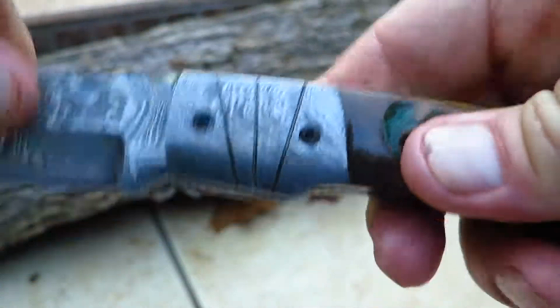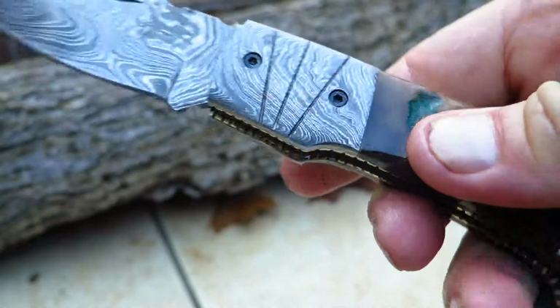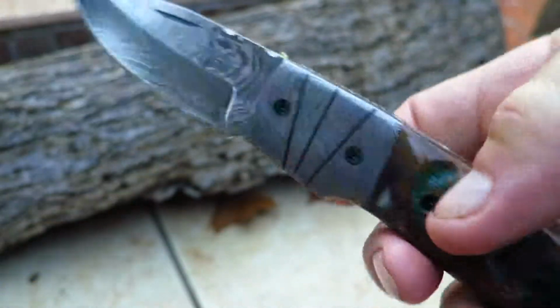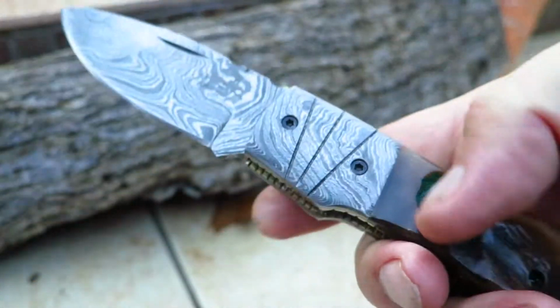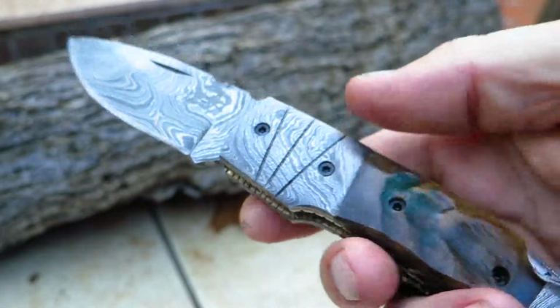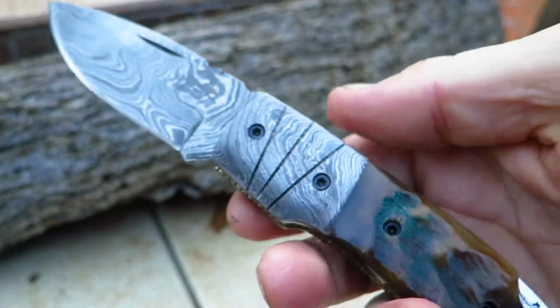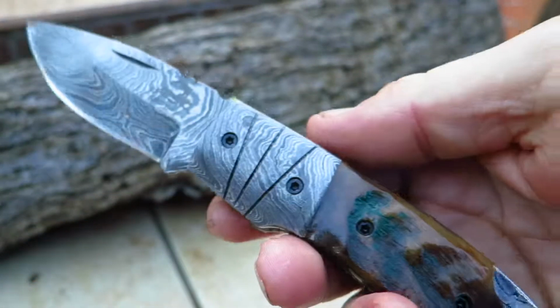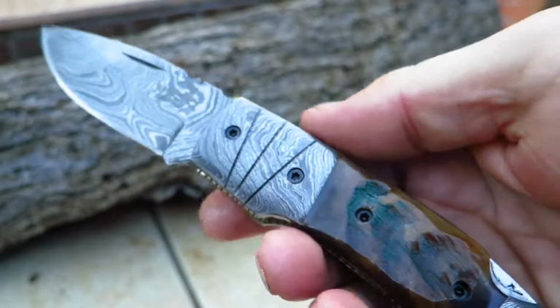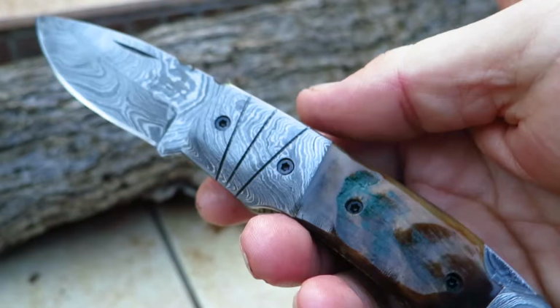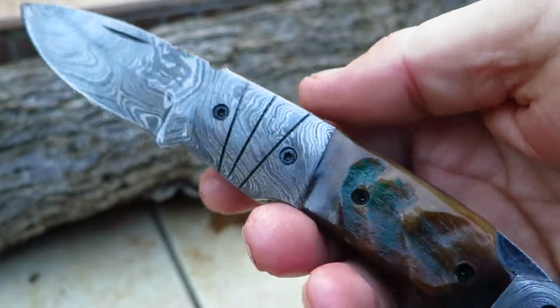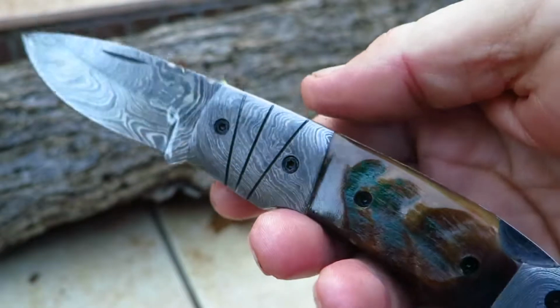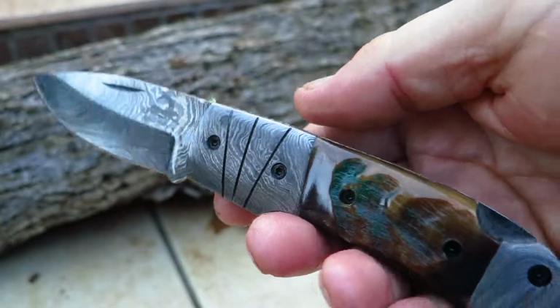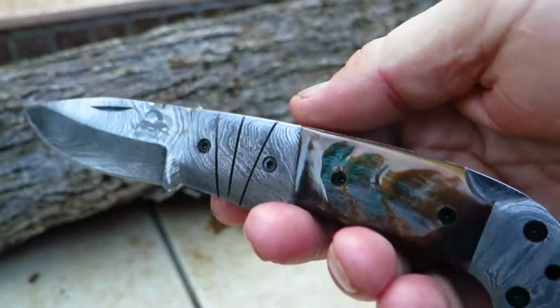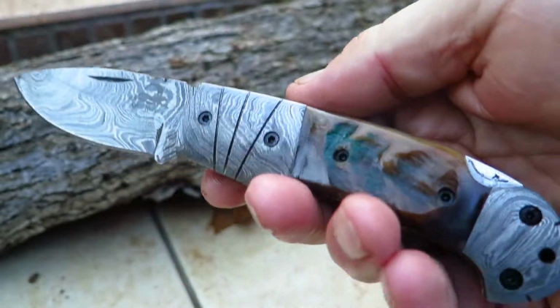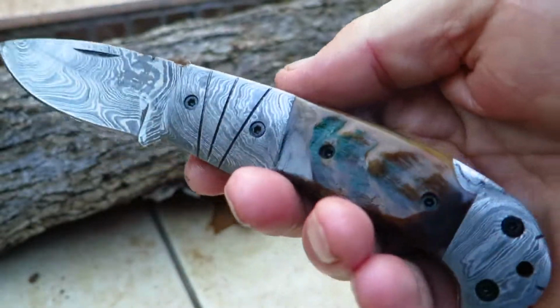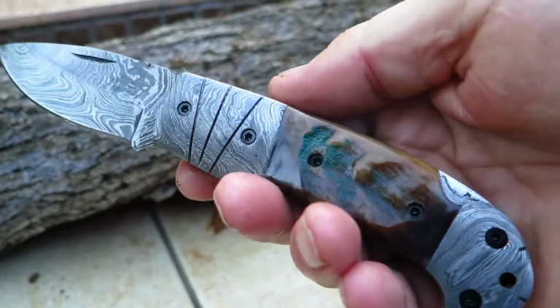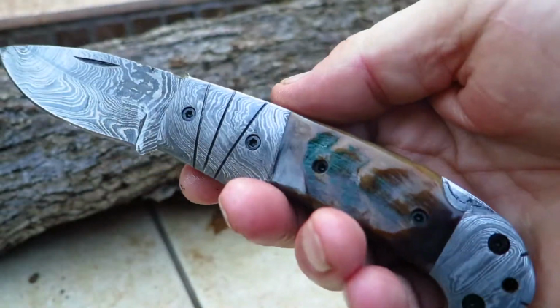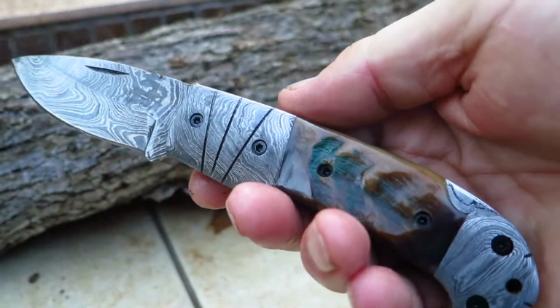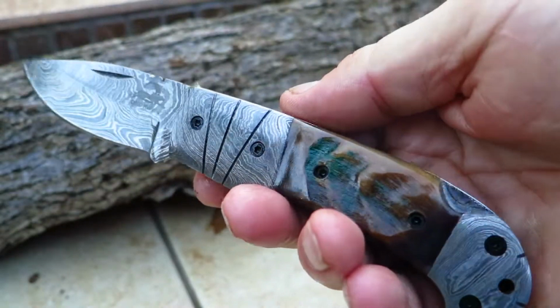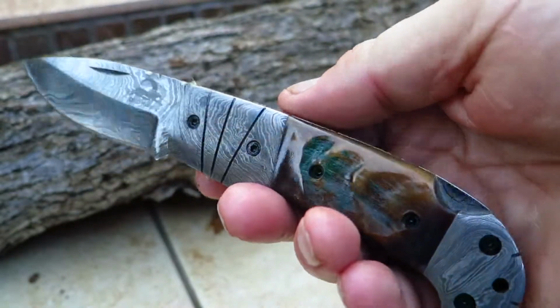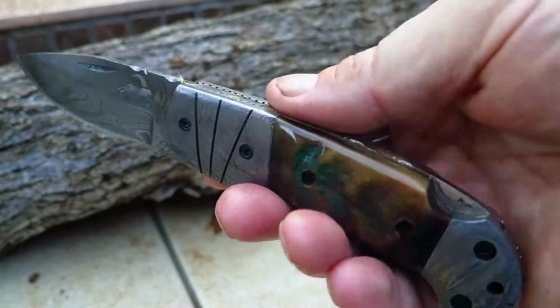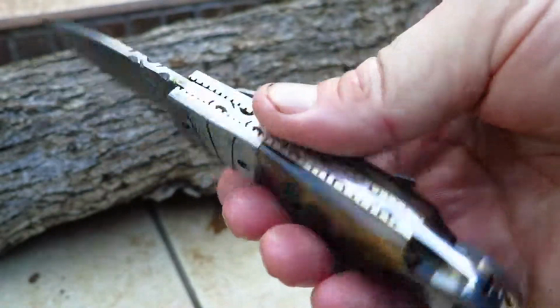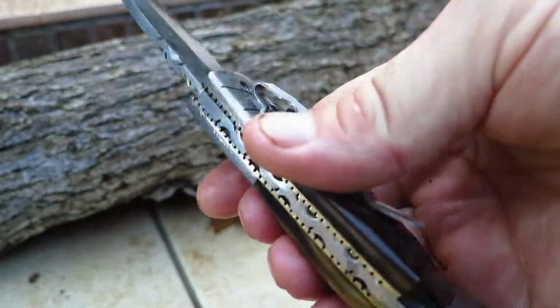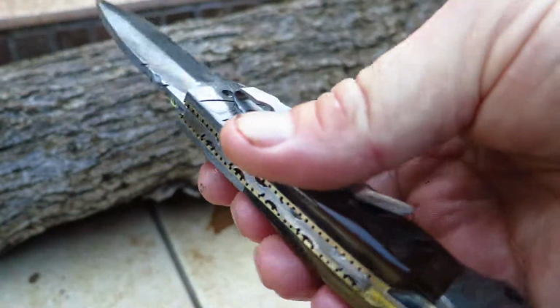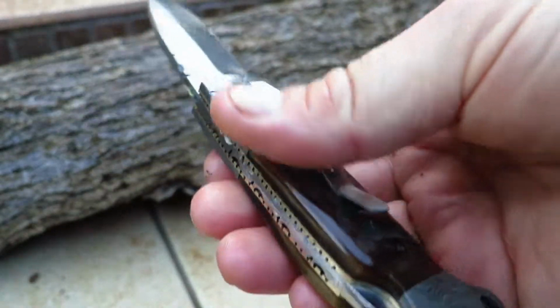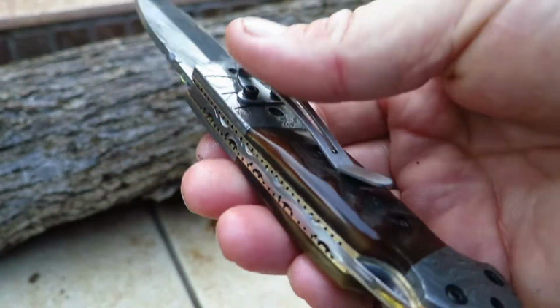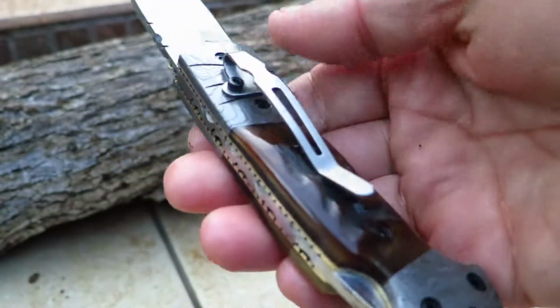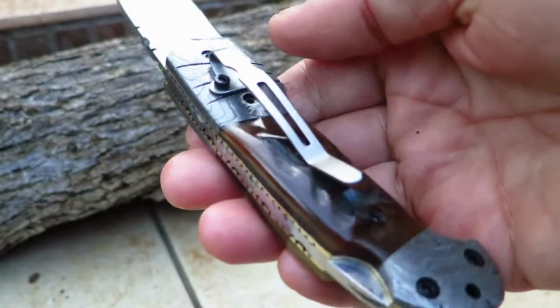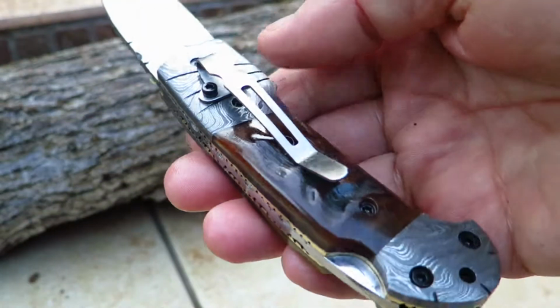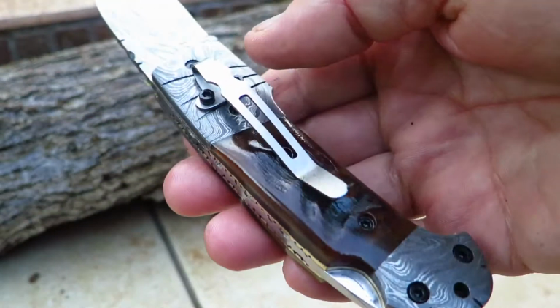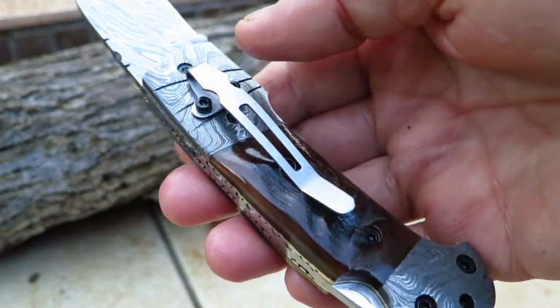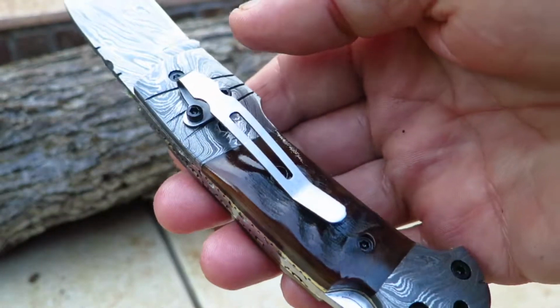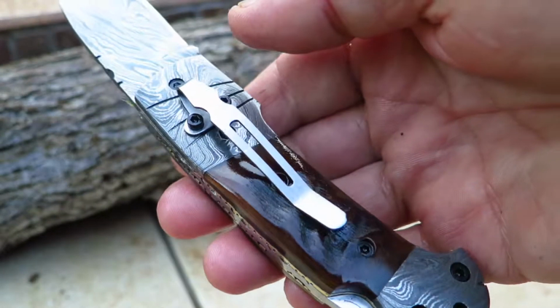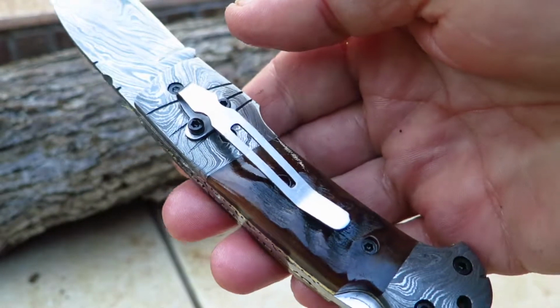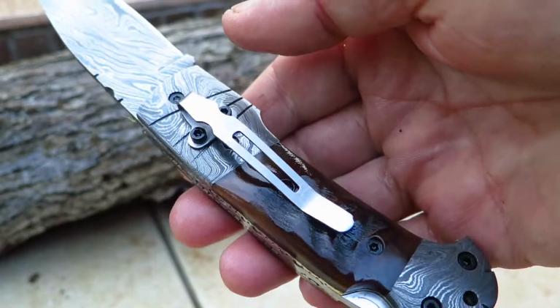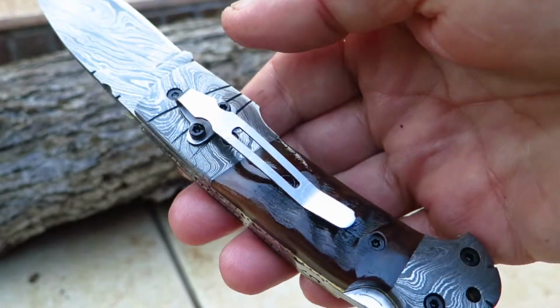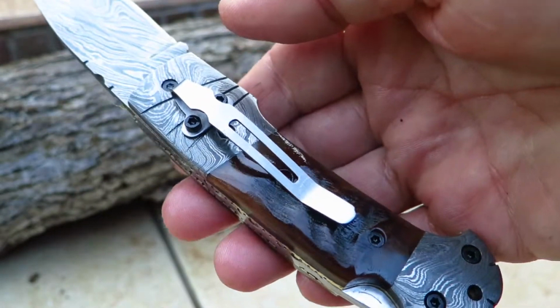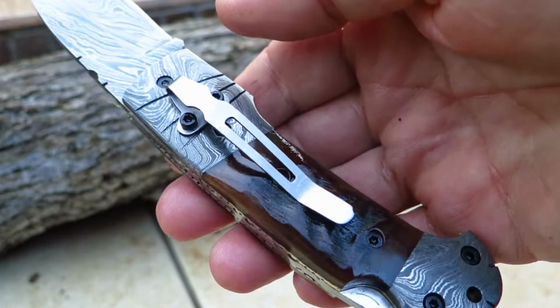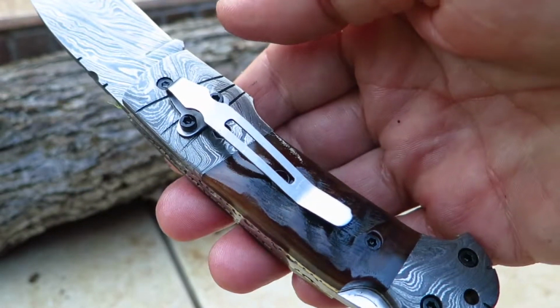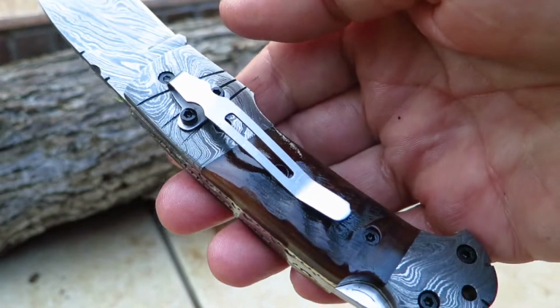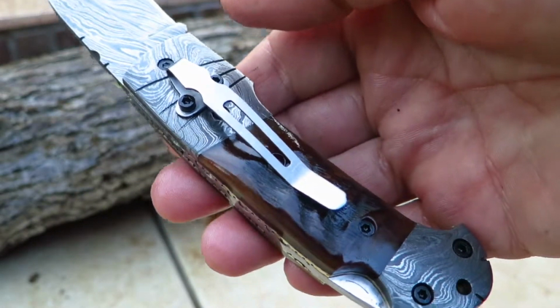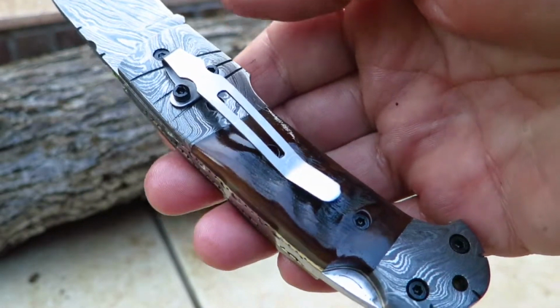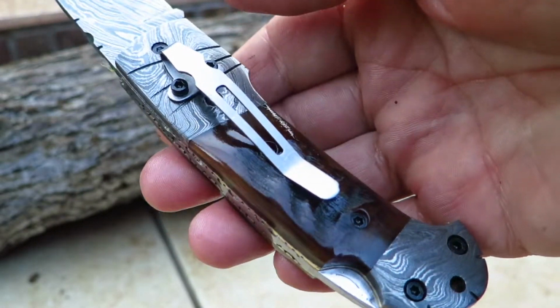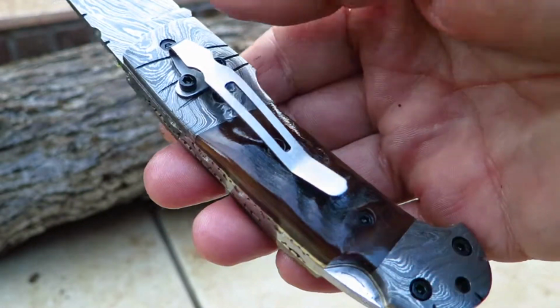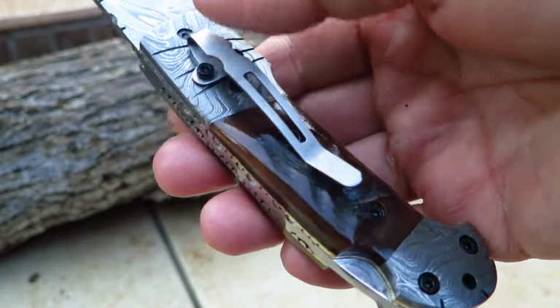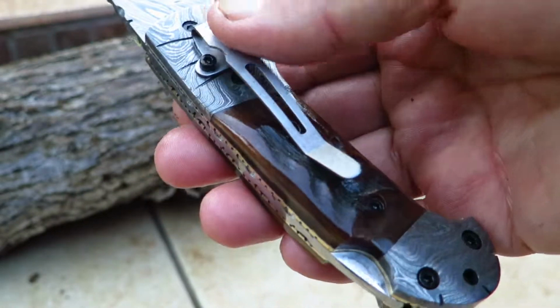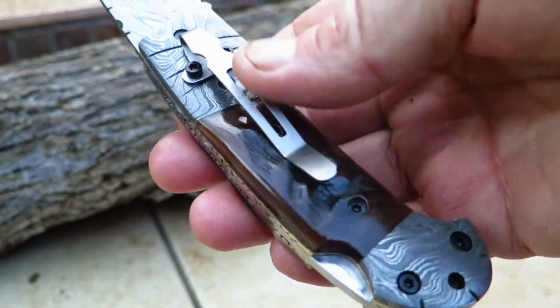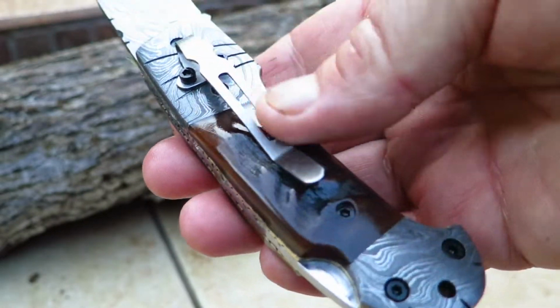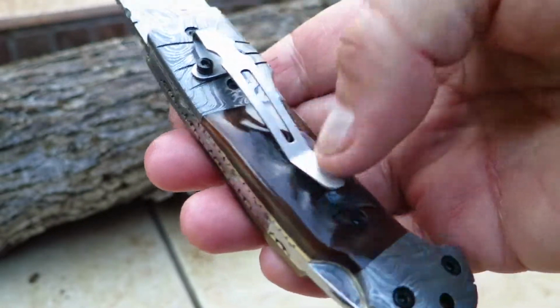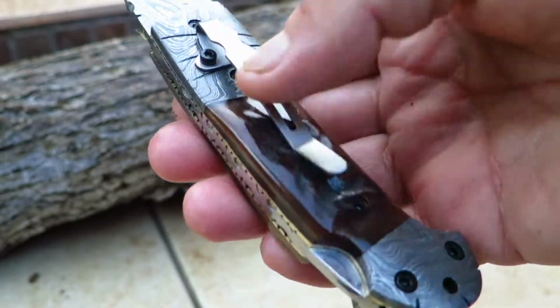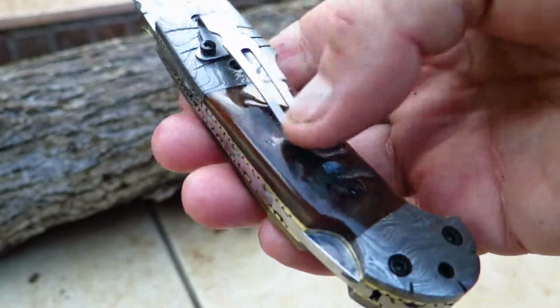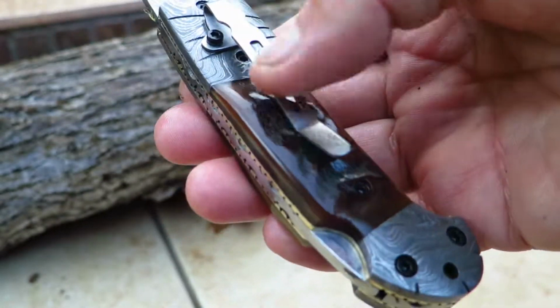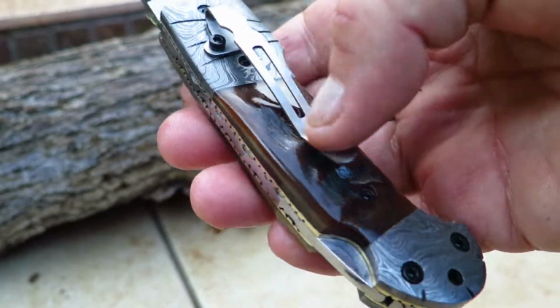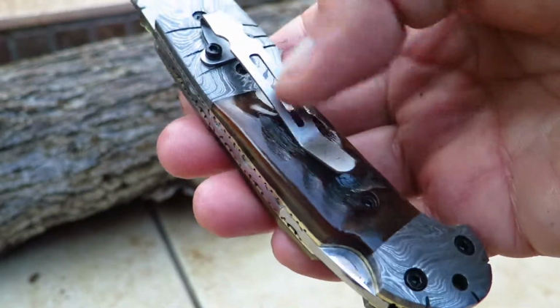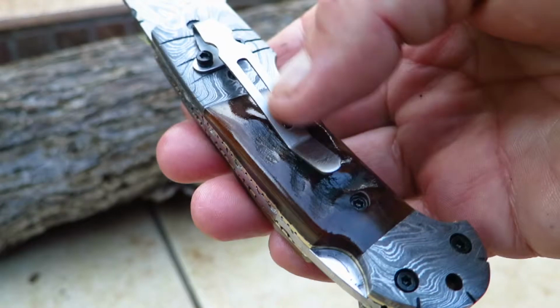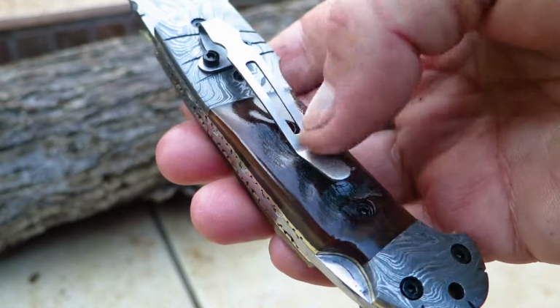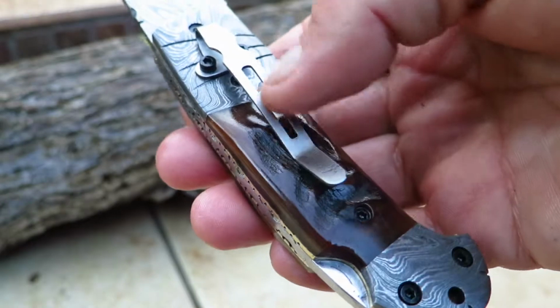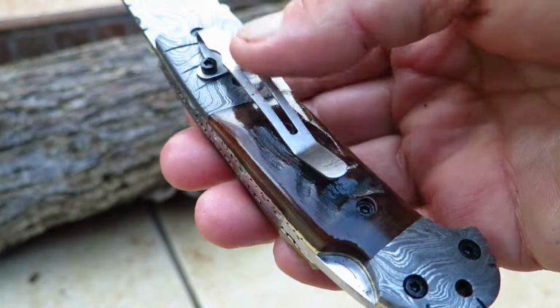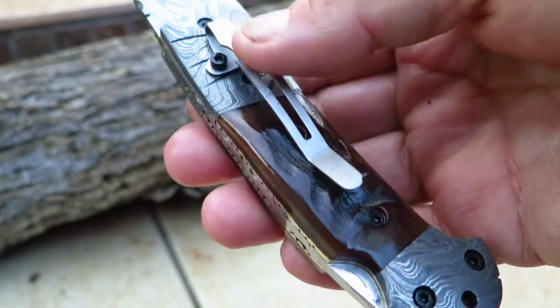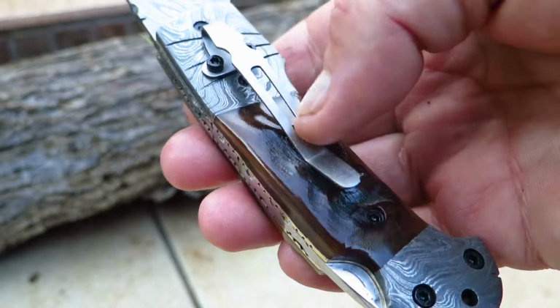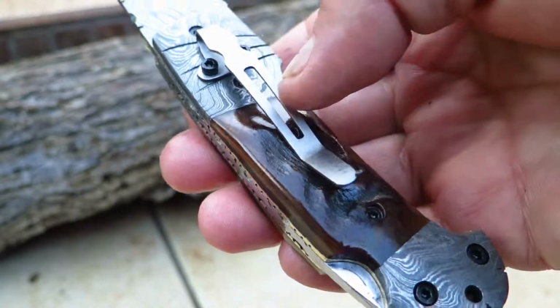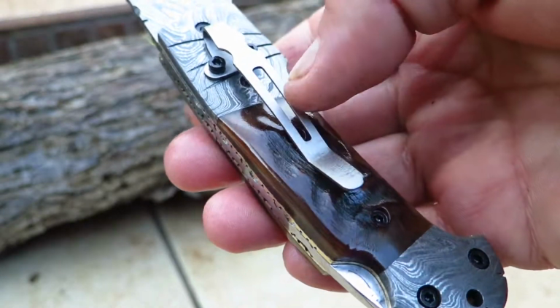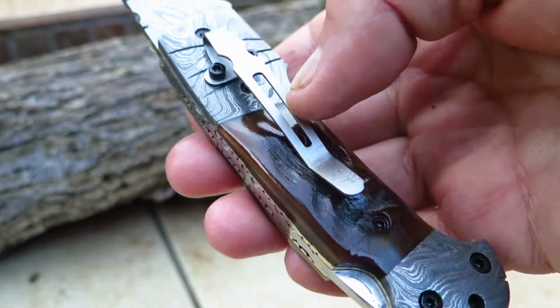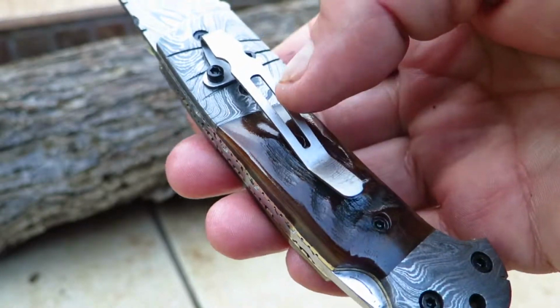So it's a beautiful piece. It's a heavy knife. And it does come with a sheath that will accommodate the pocket clip as well.